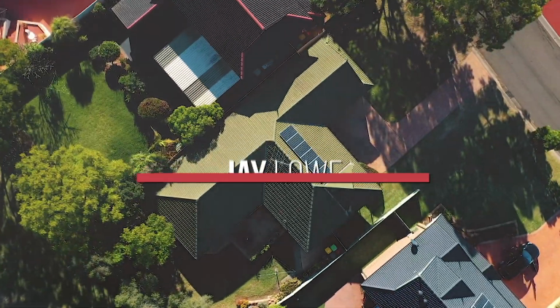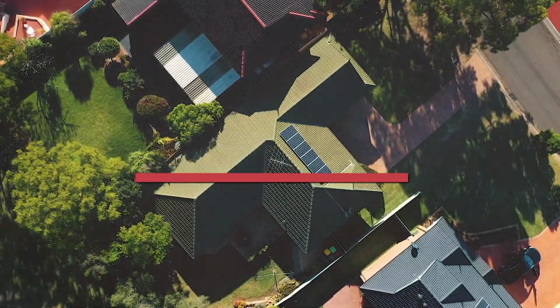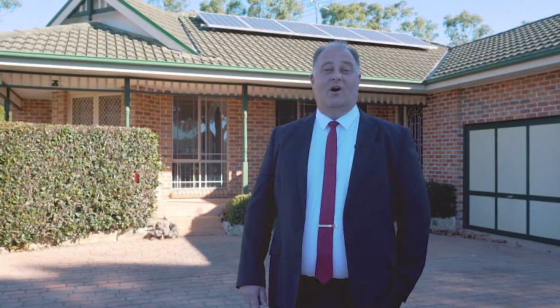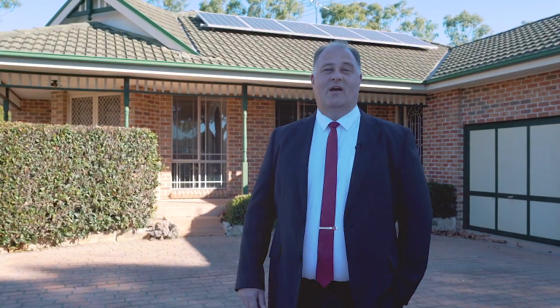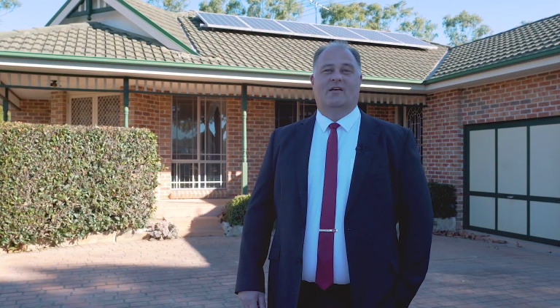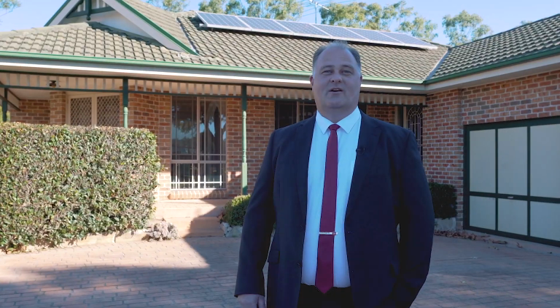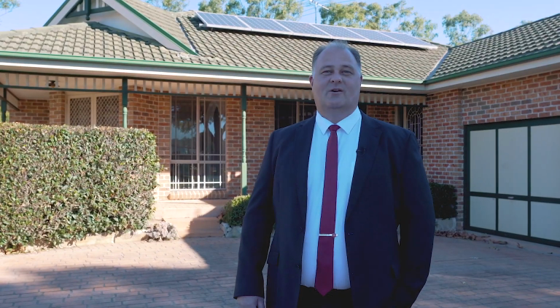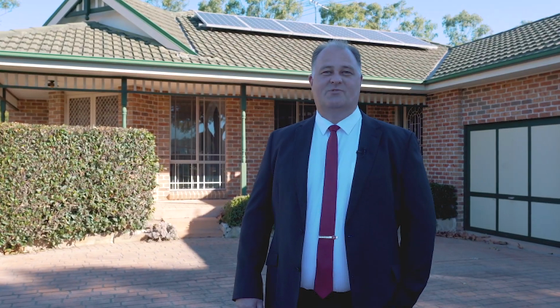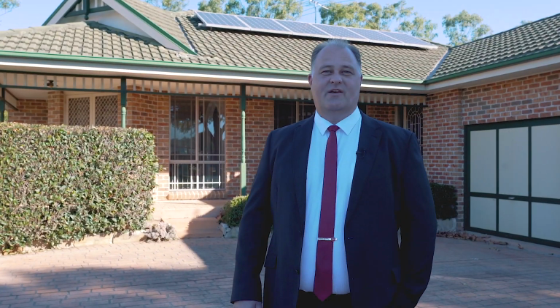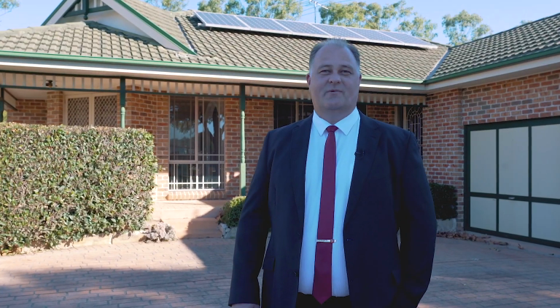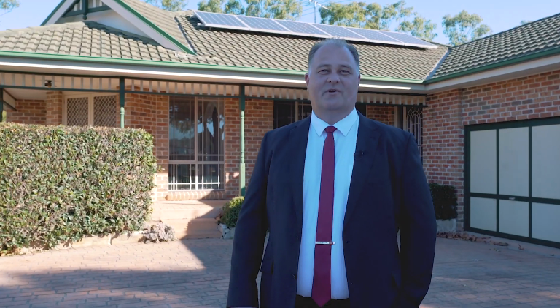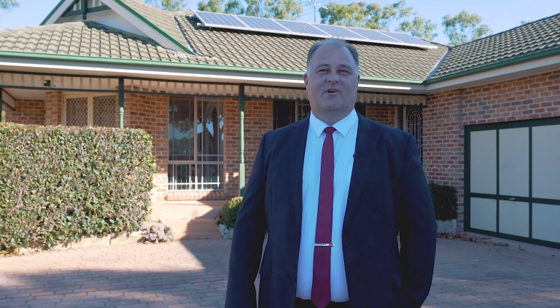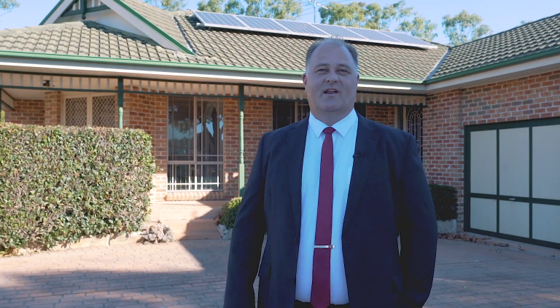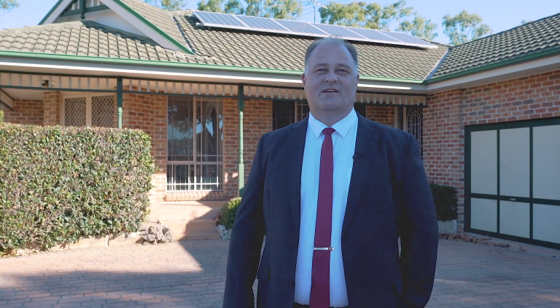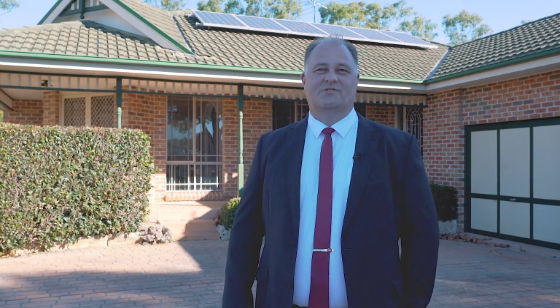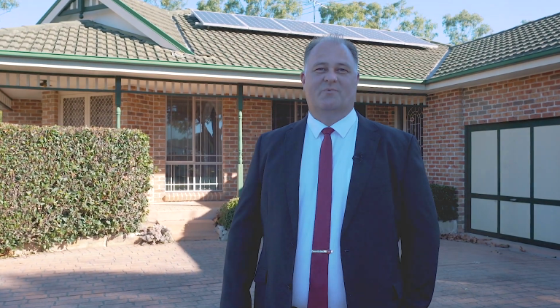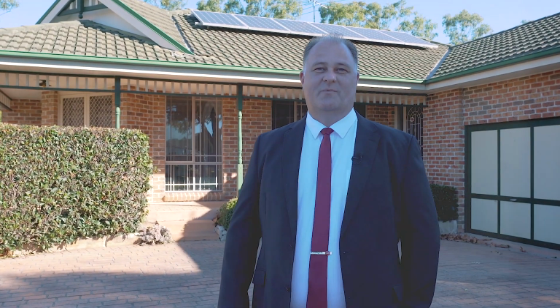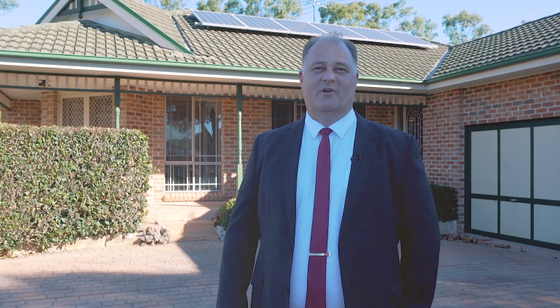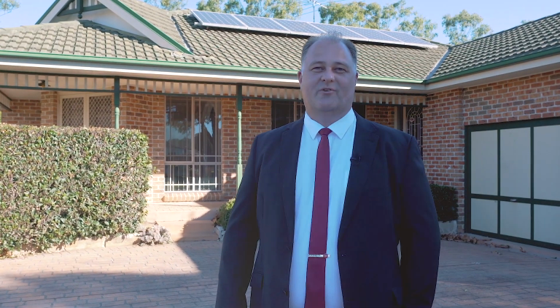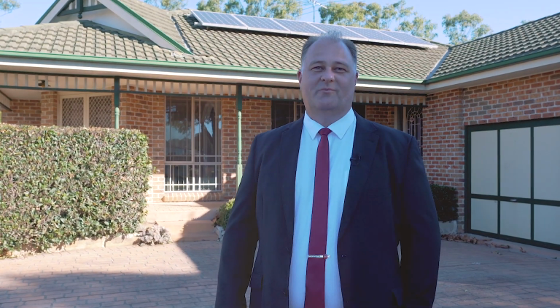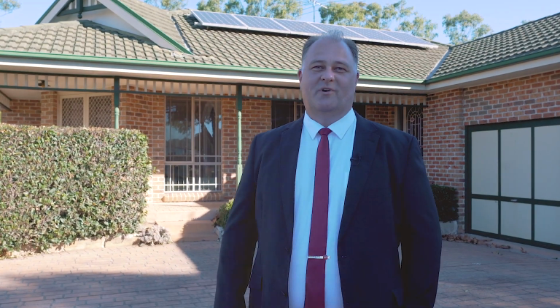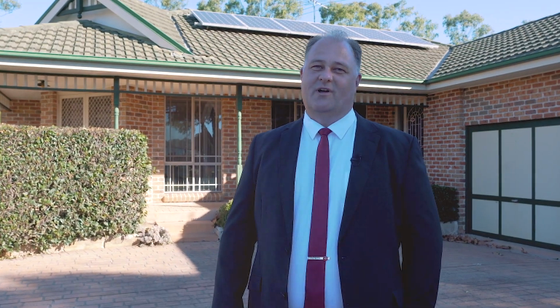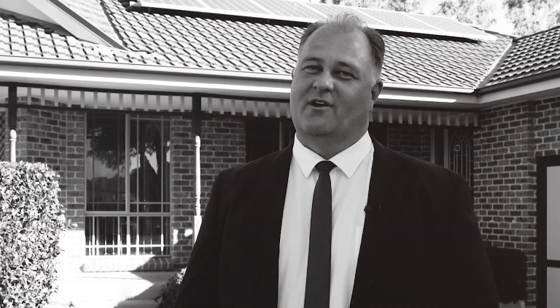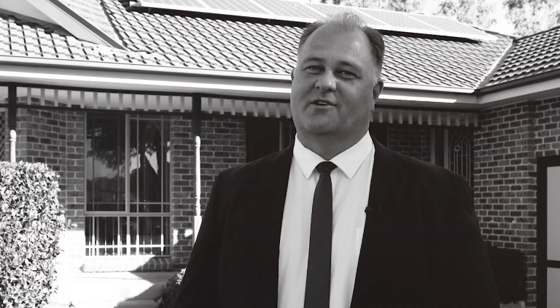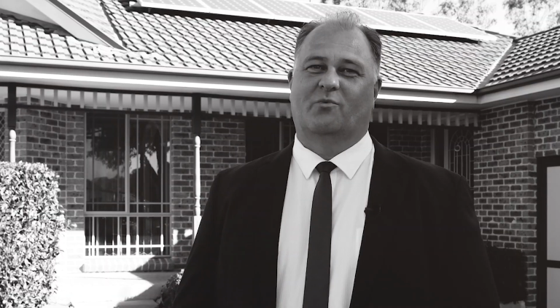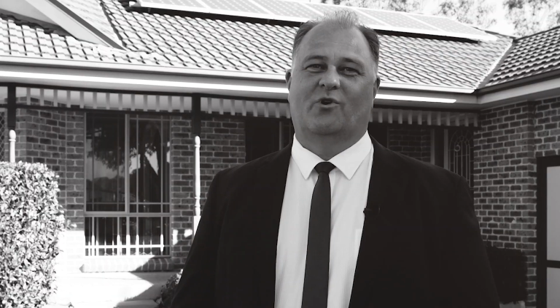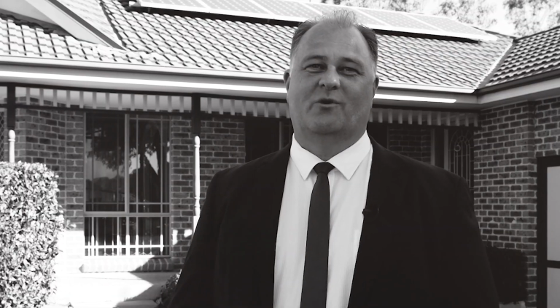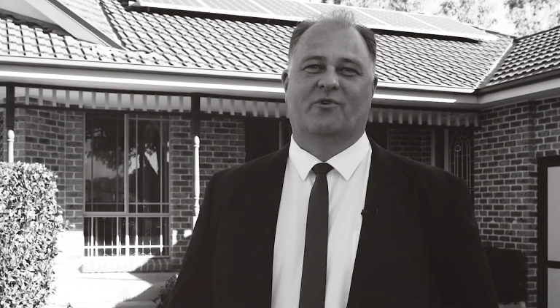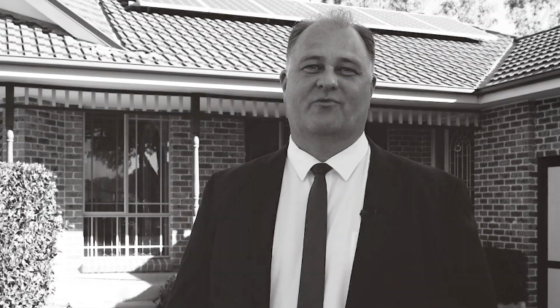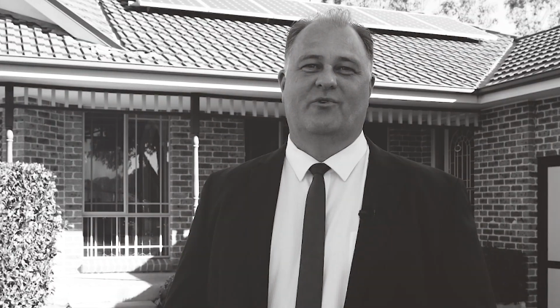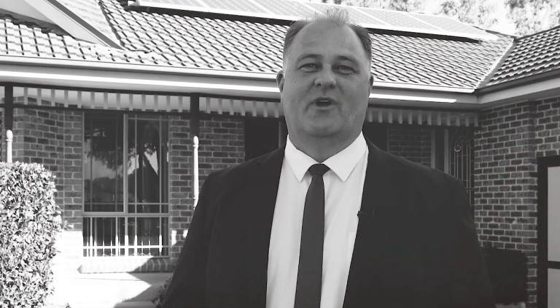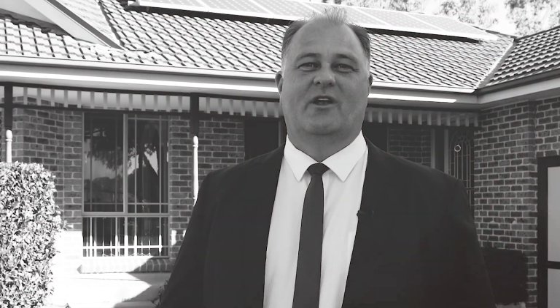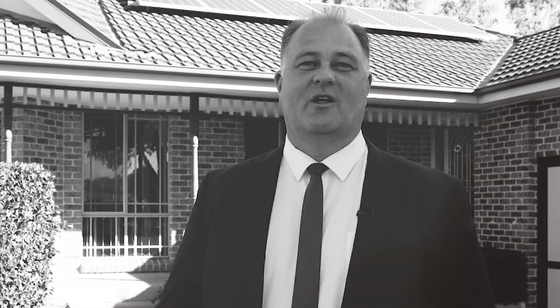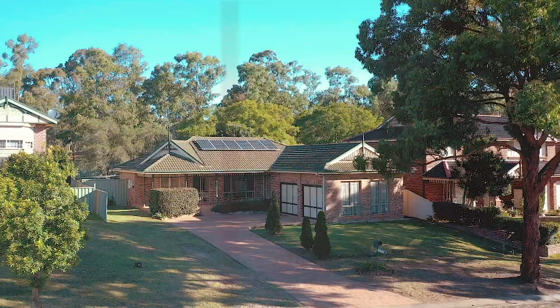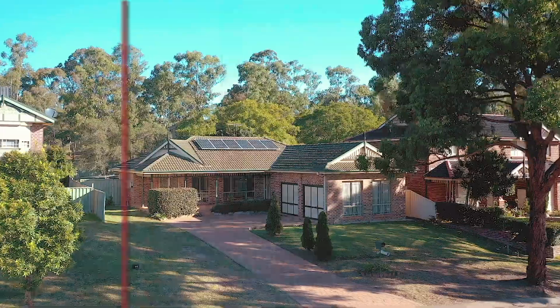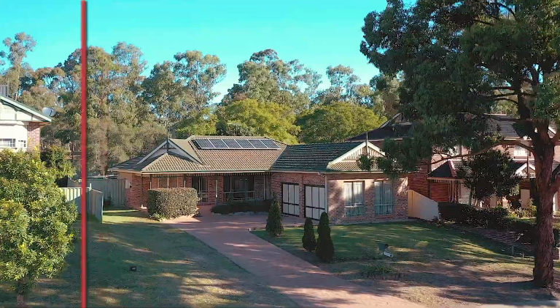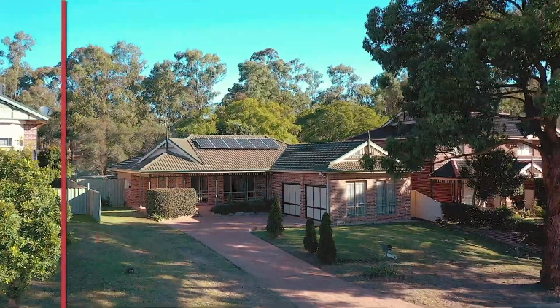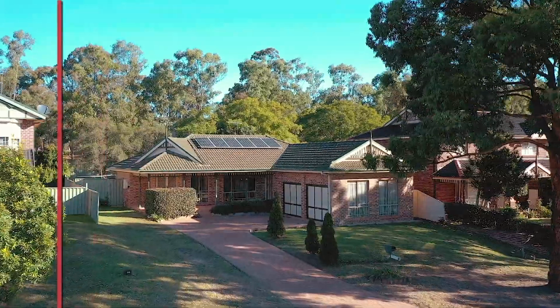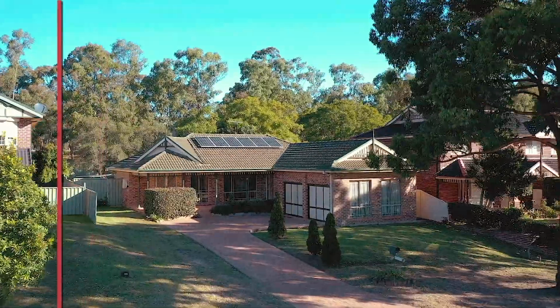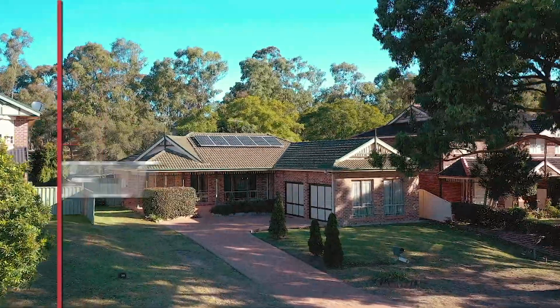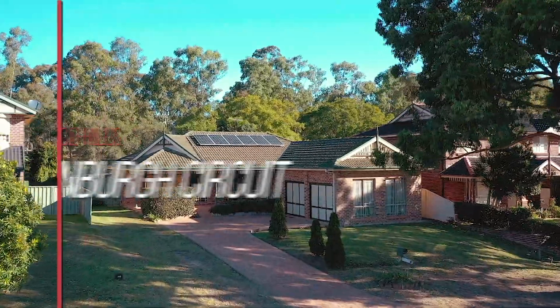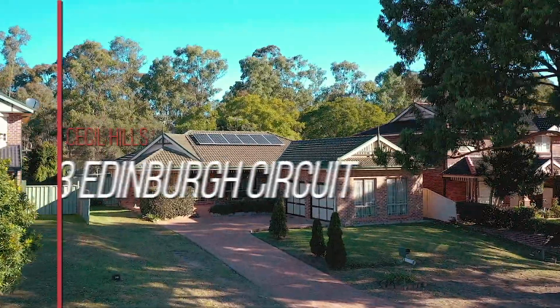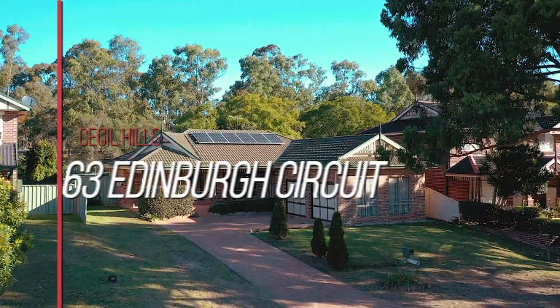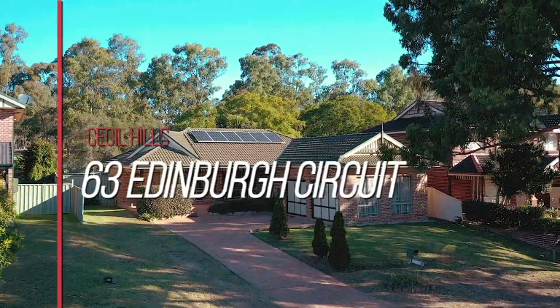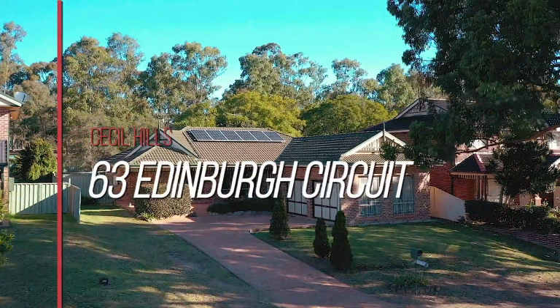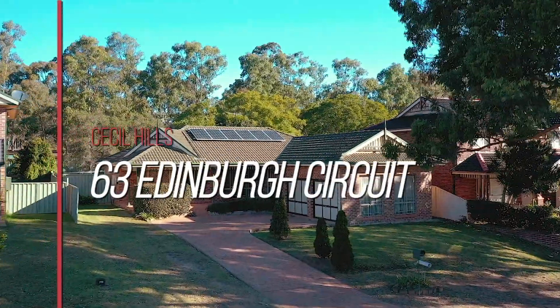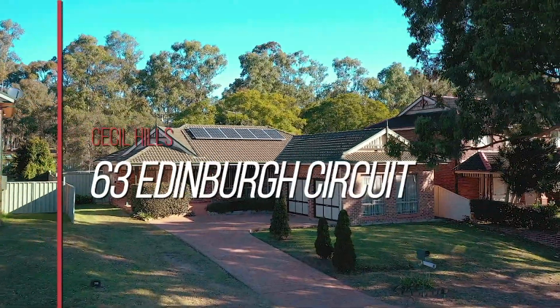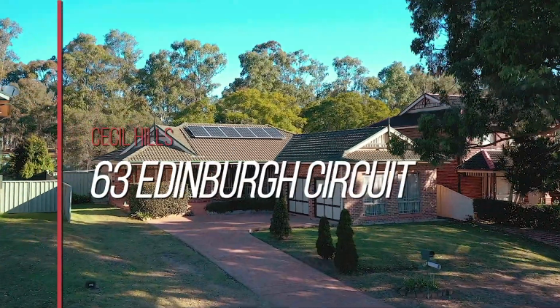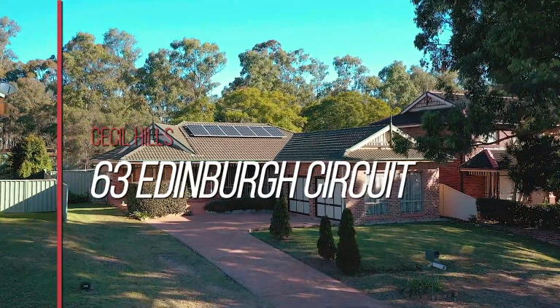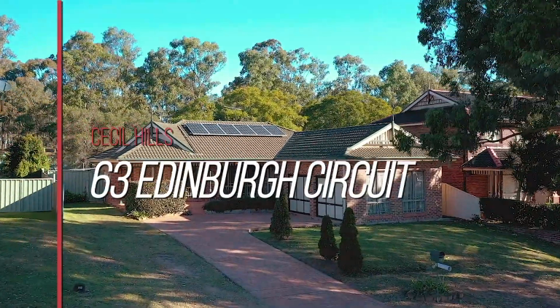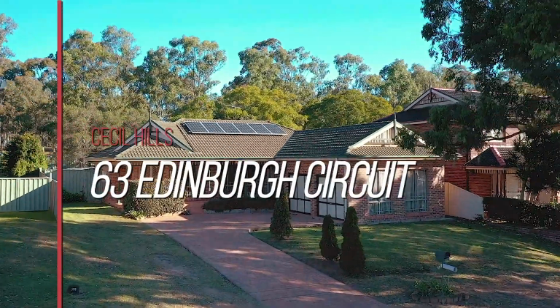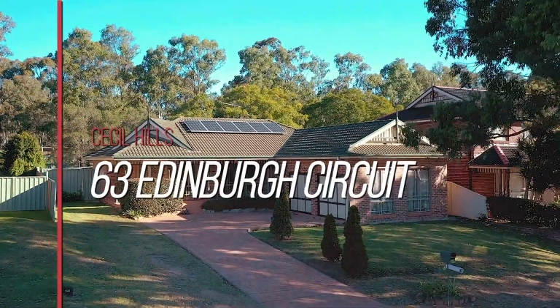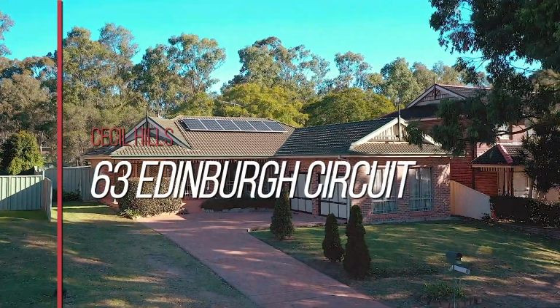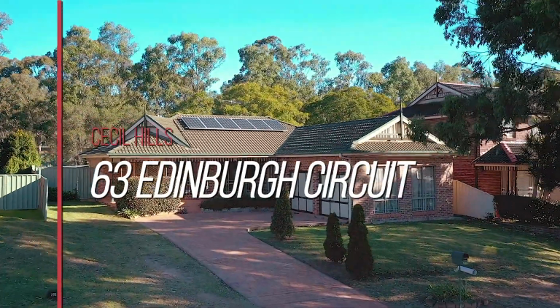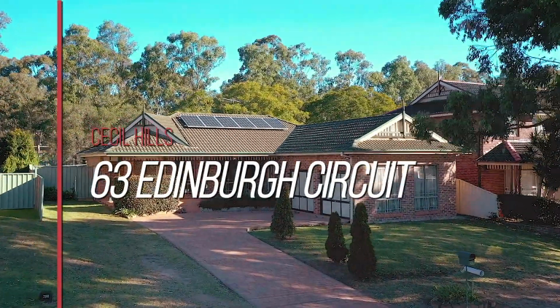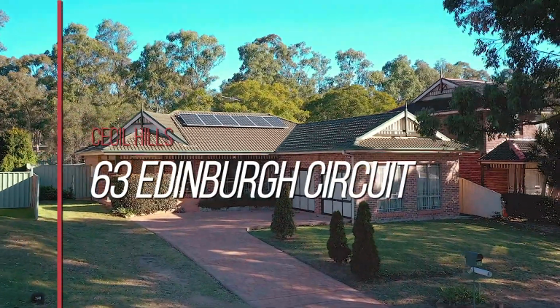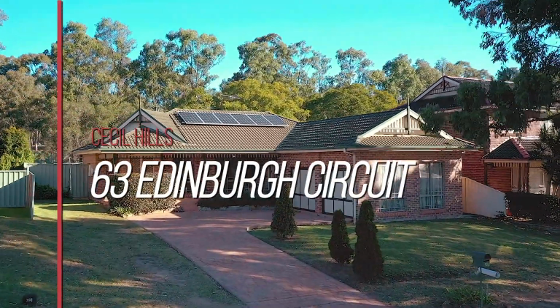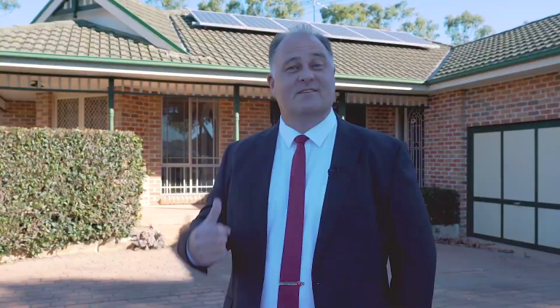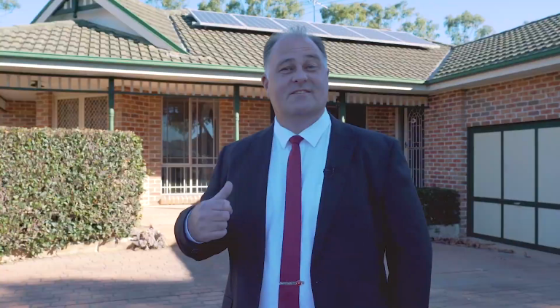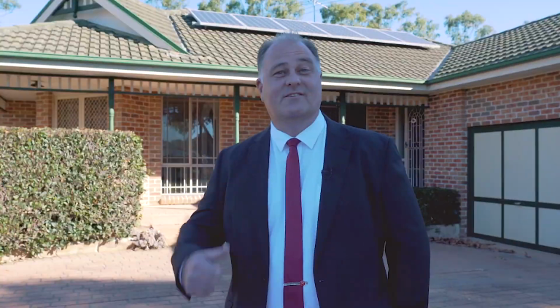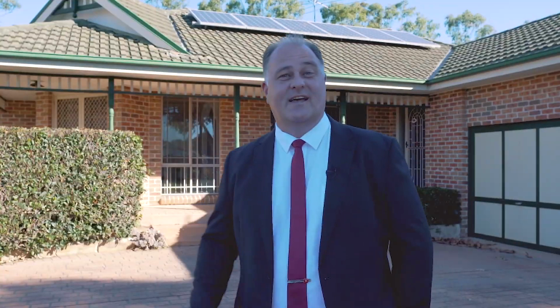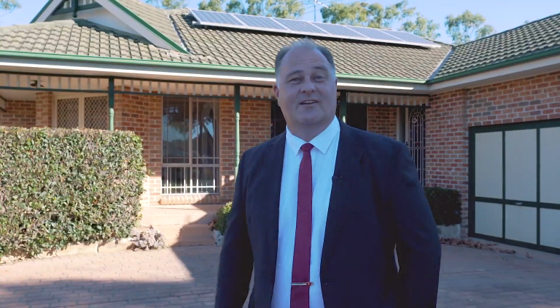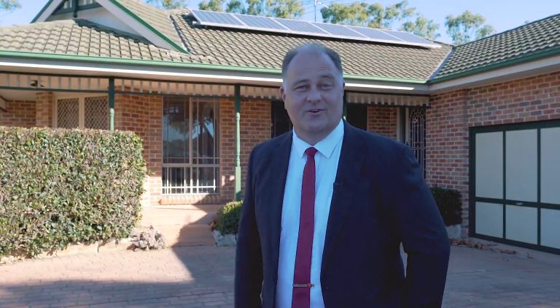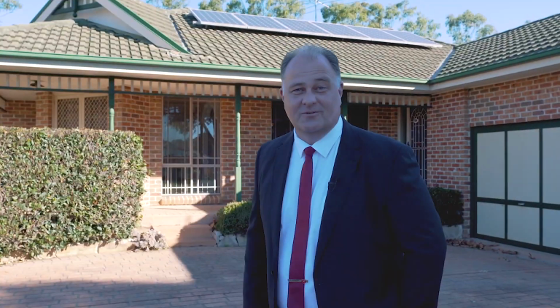Hi, I'm Jay from United Agents Property Group. I'd like to welcome you through number 63 Edinburgh Circuit, Cecil Hills. Let's go take a look.